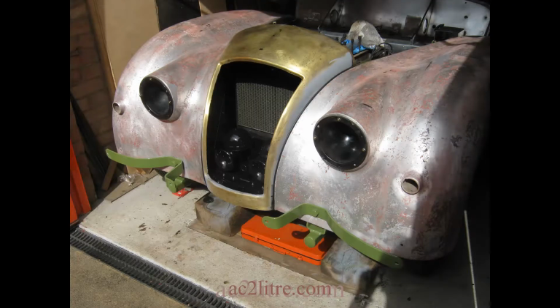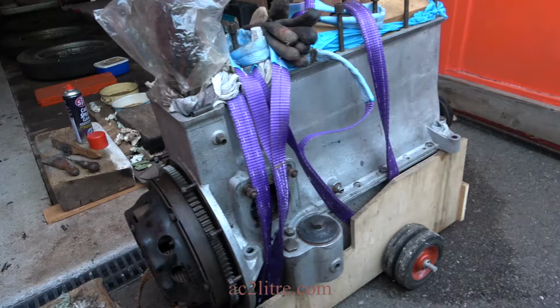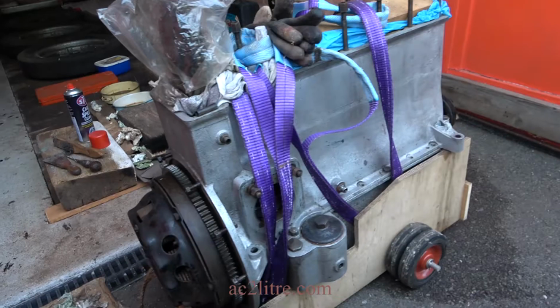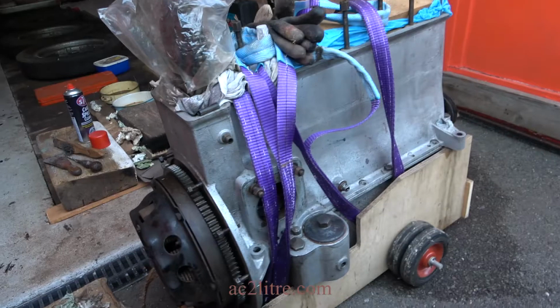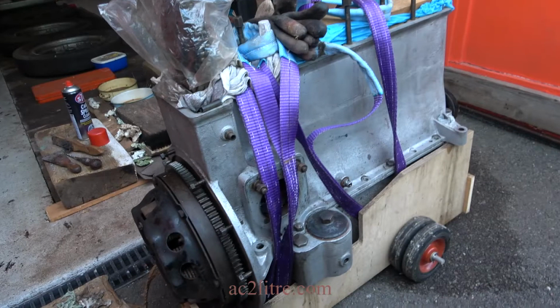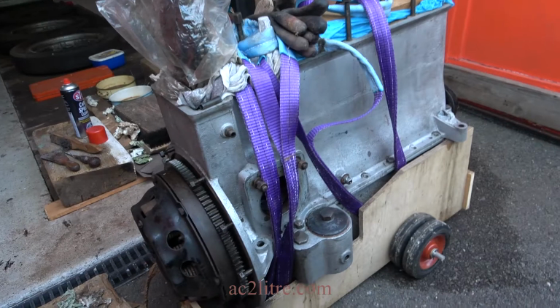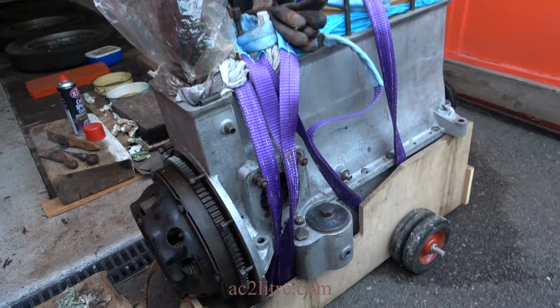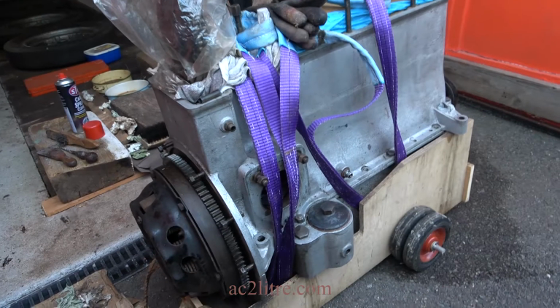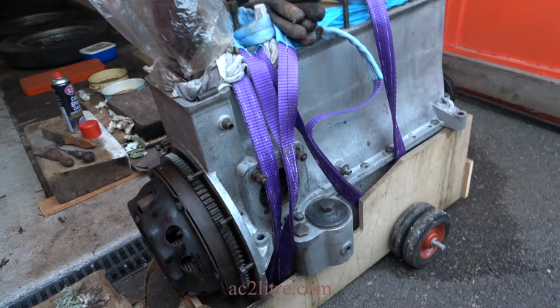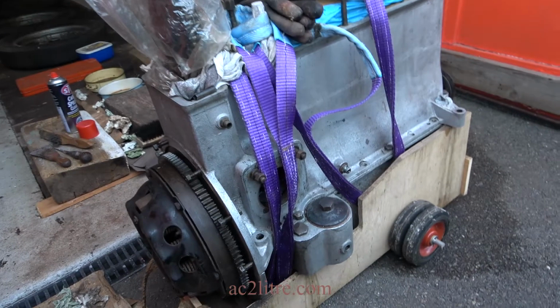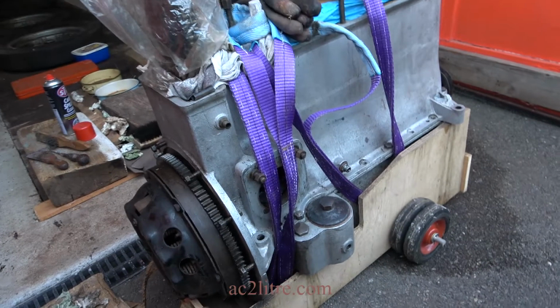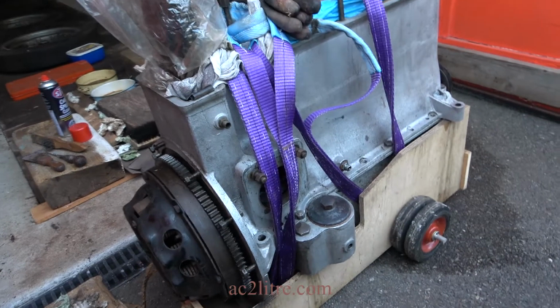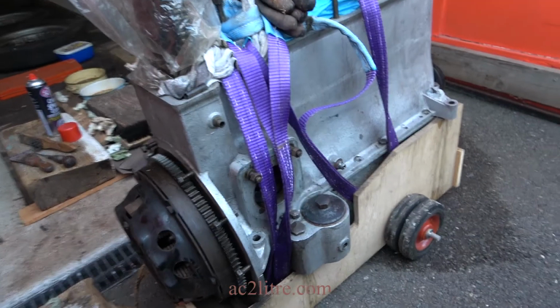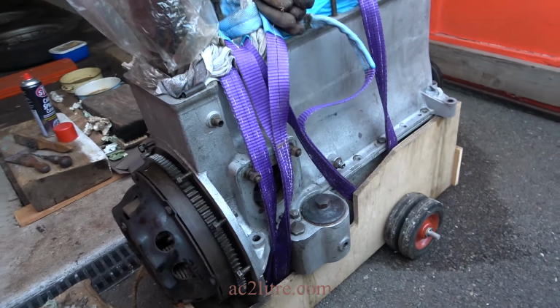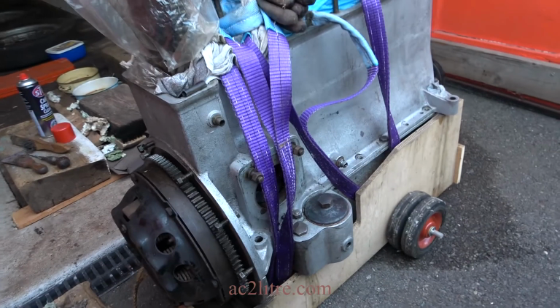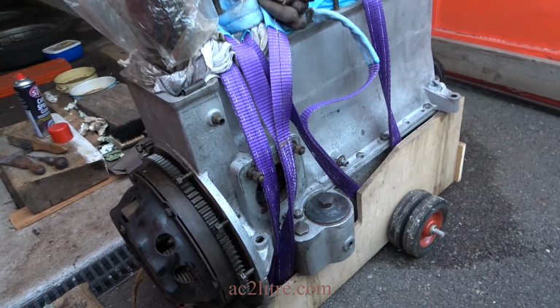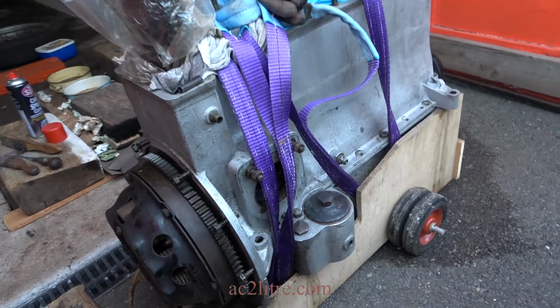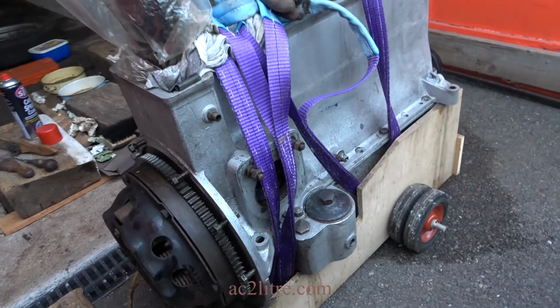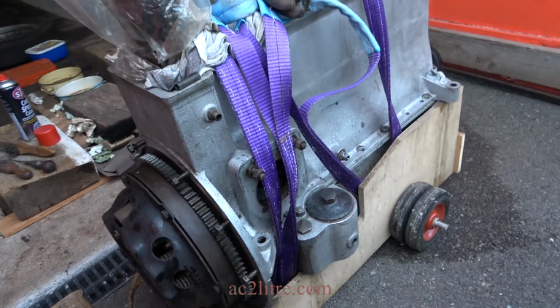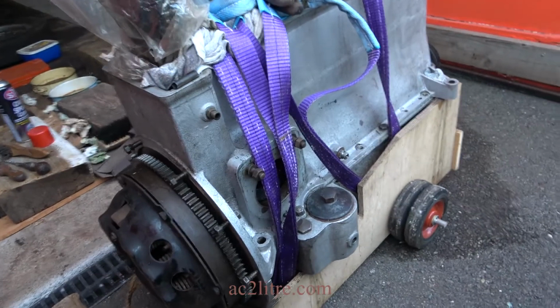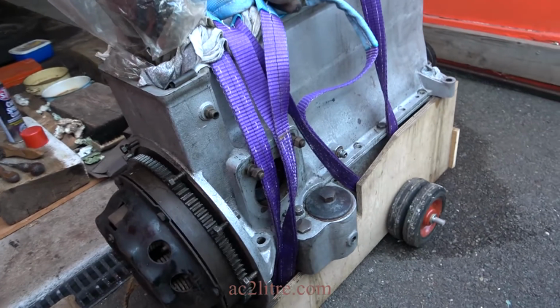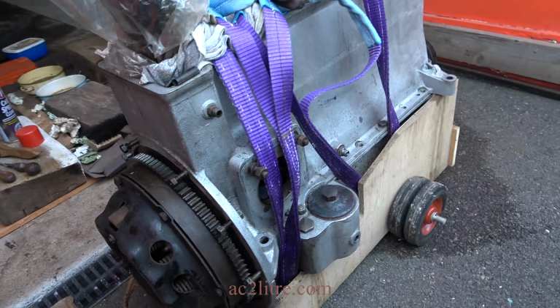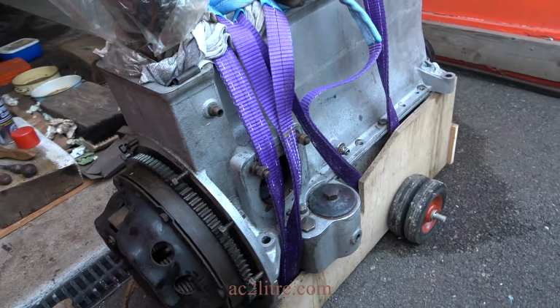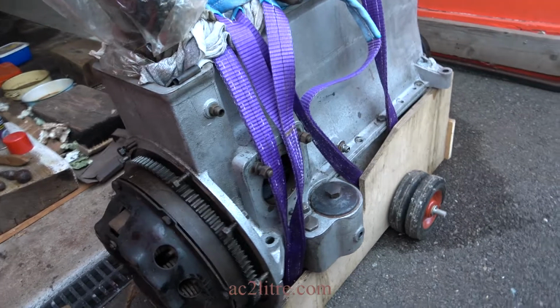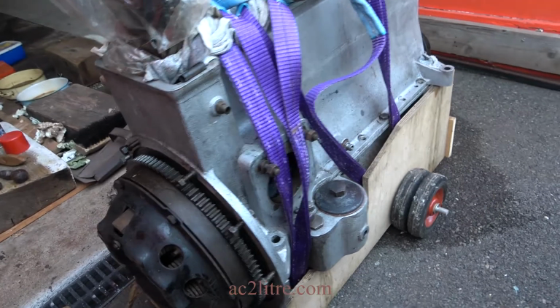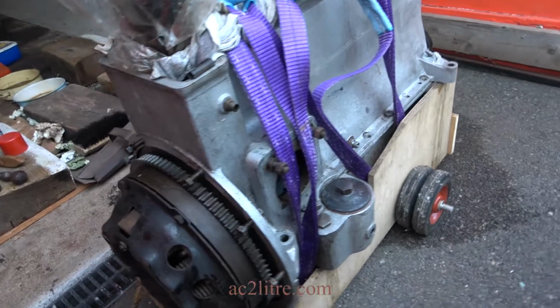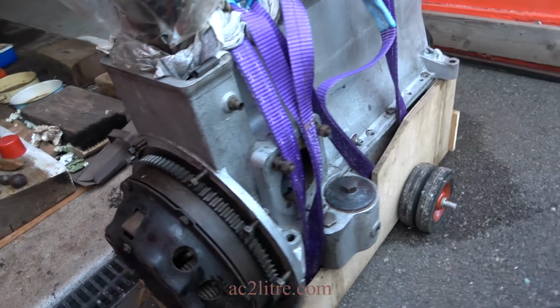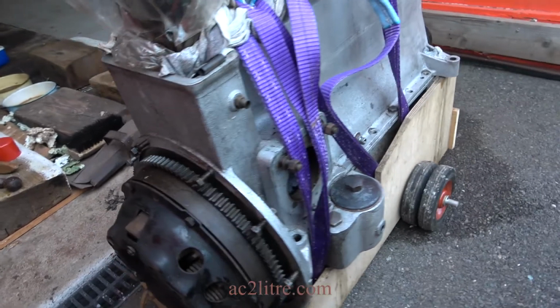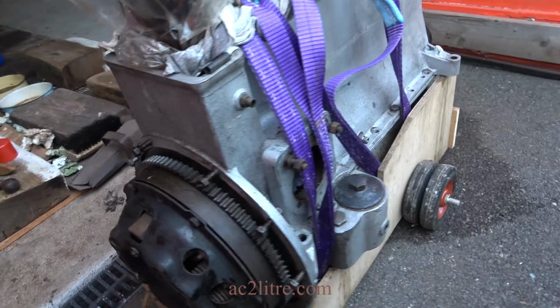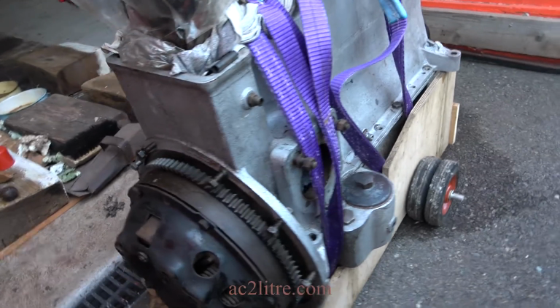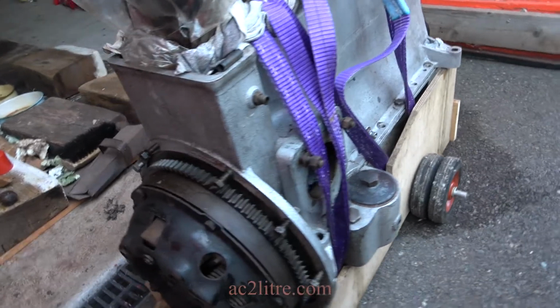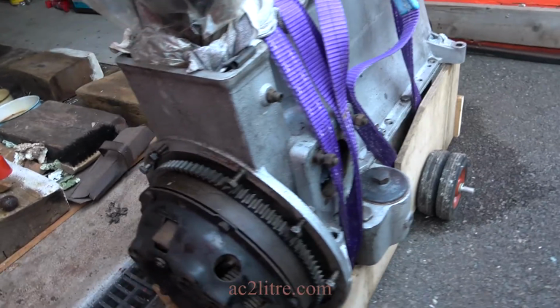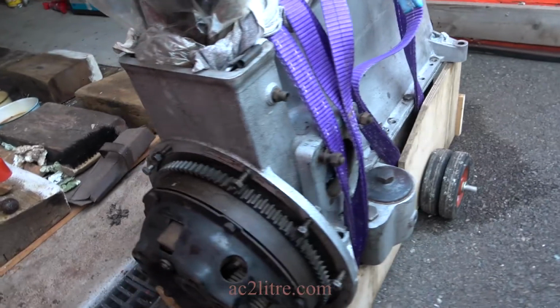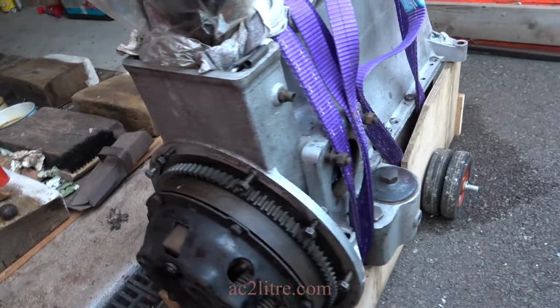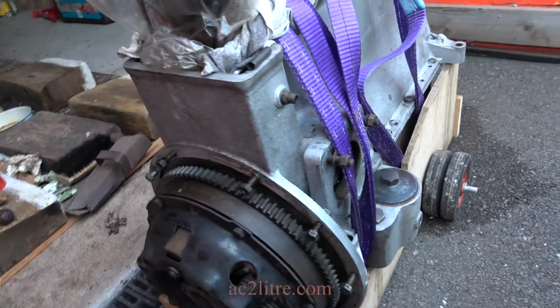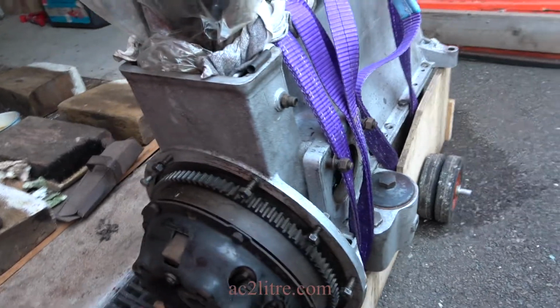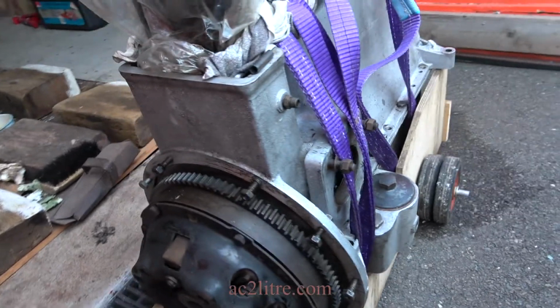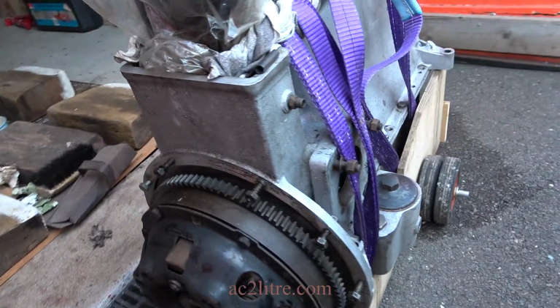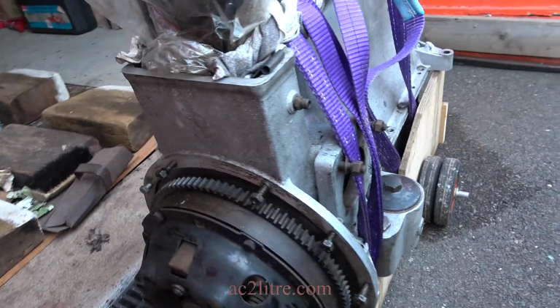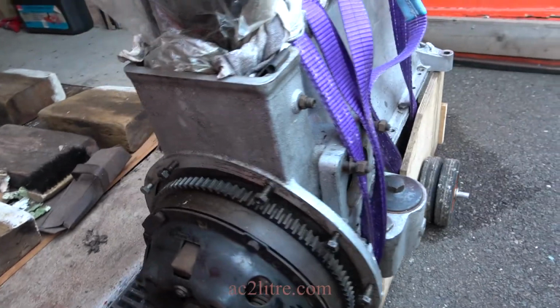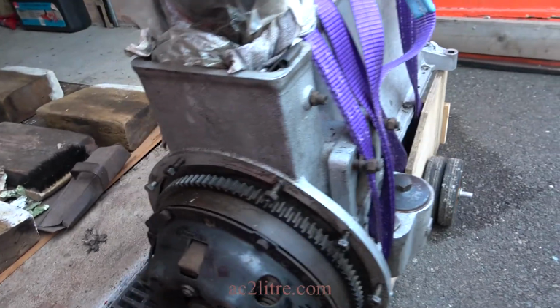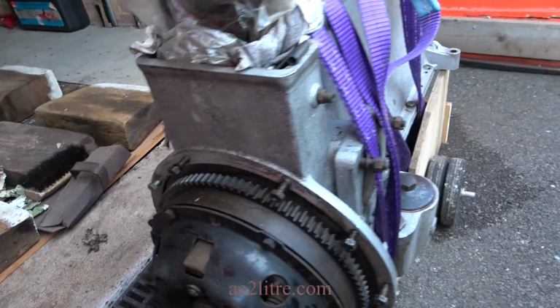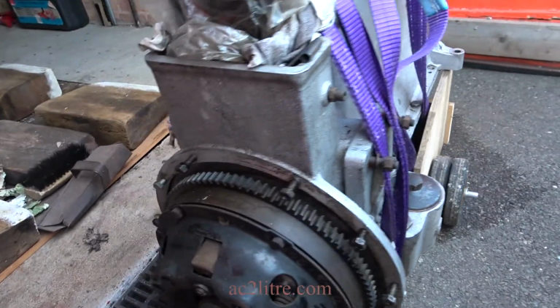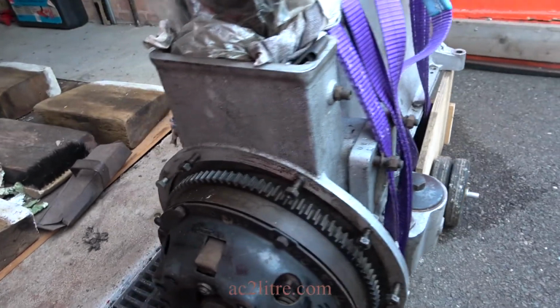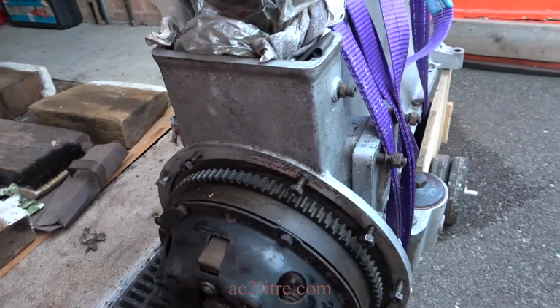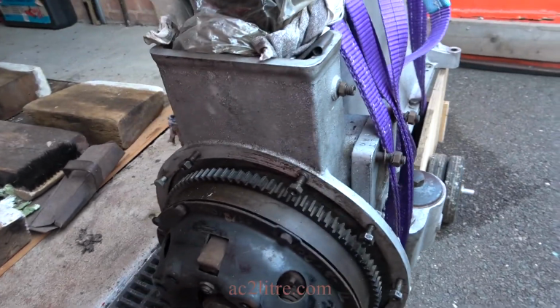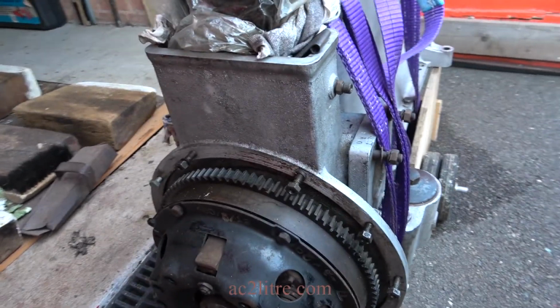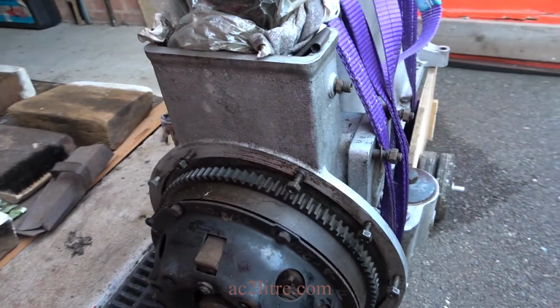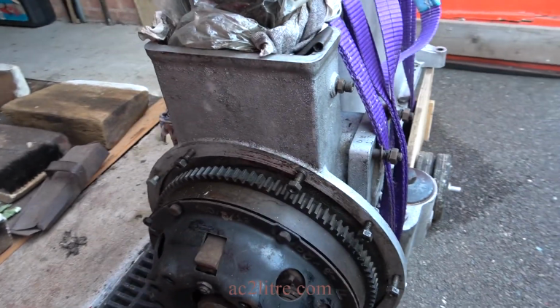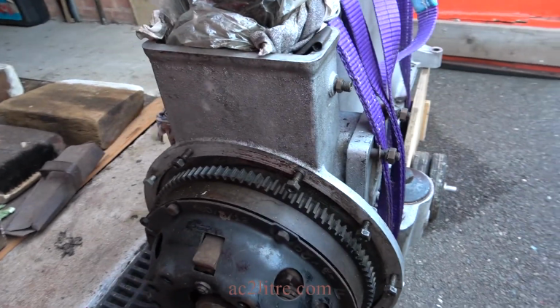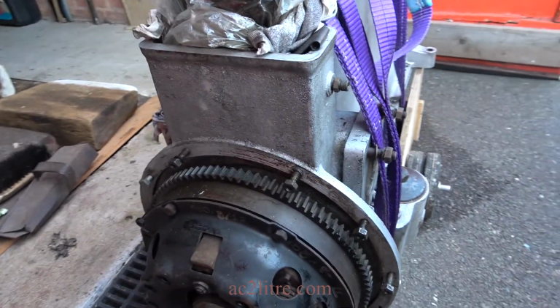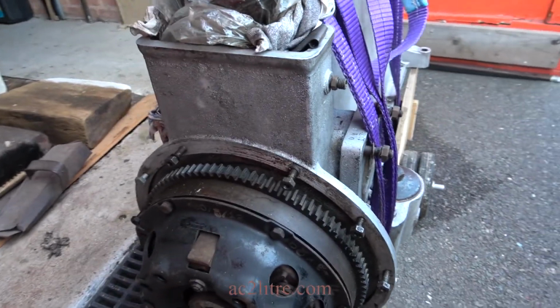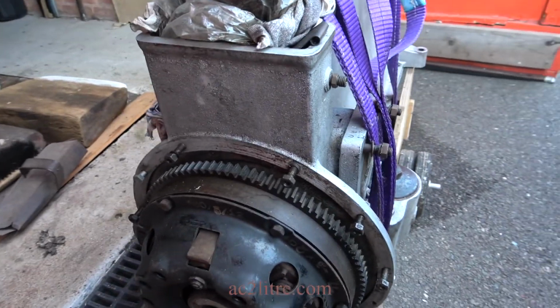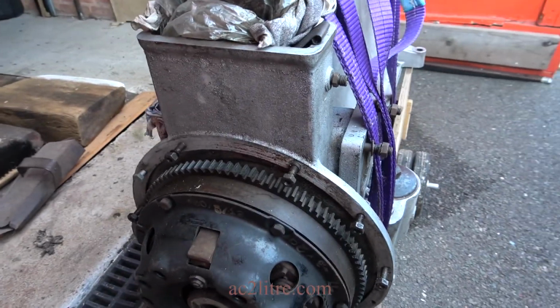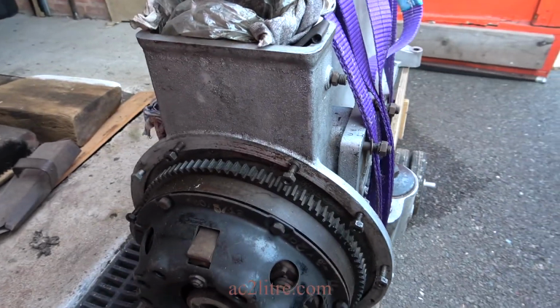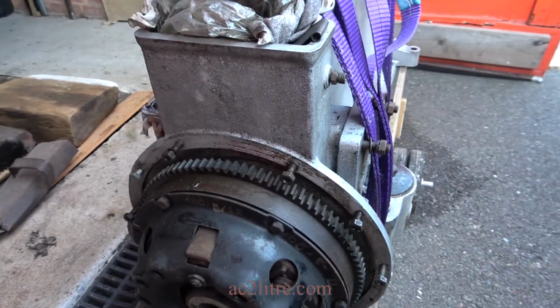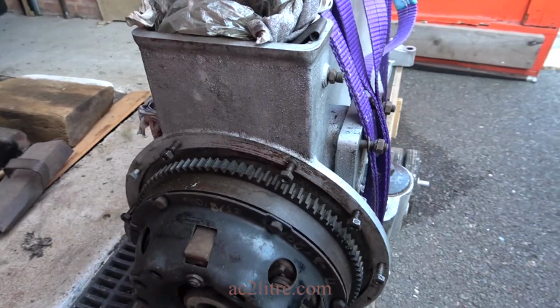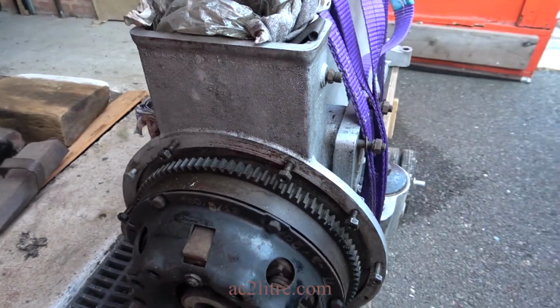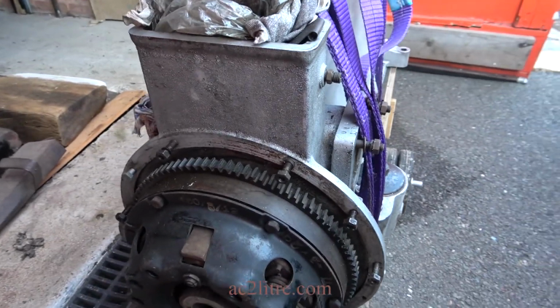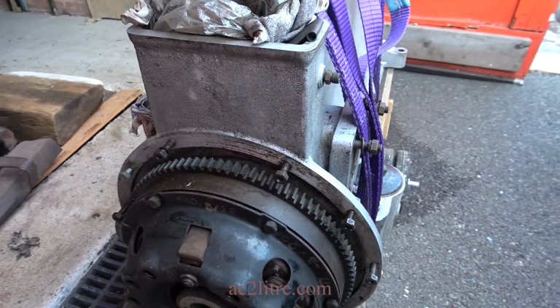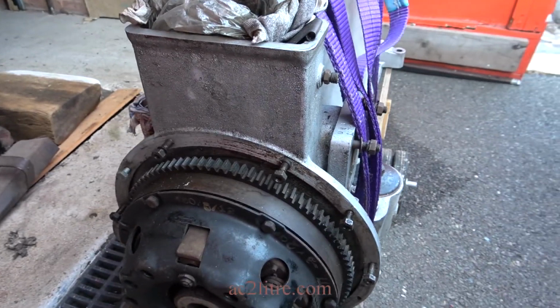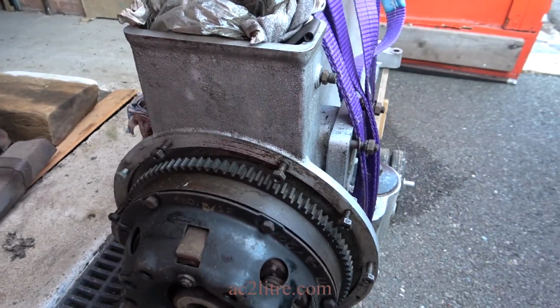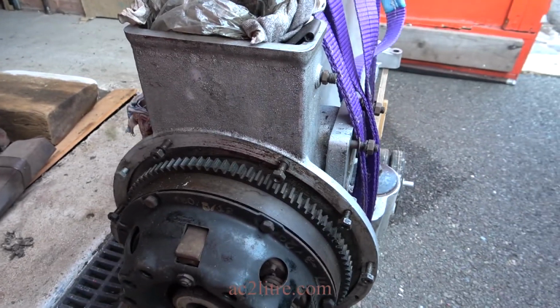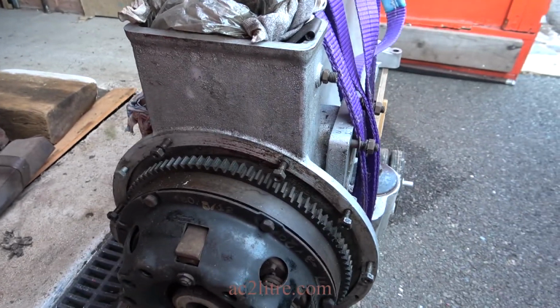Welcome everyone. In this video, I am tackling the challenge of dismantling my AC engine ready for overhaul.